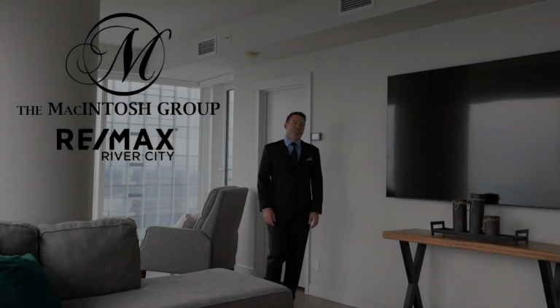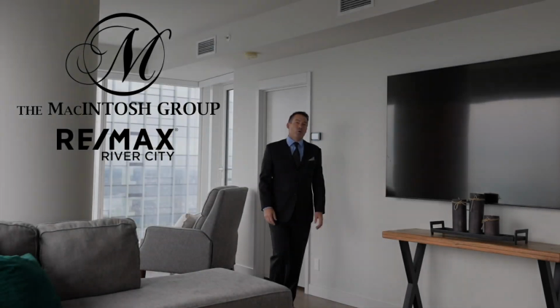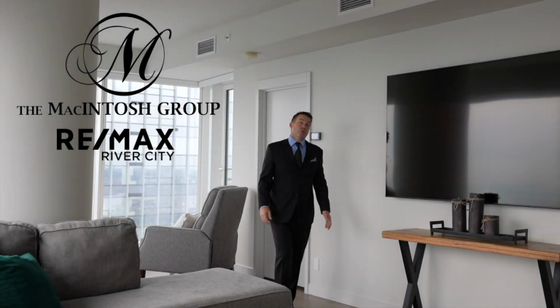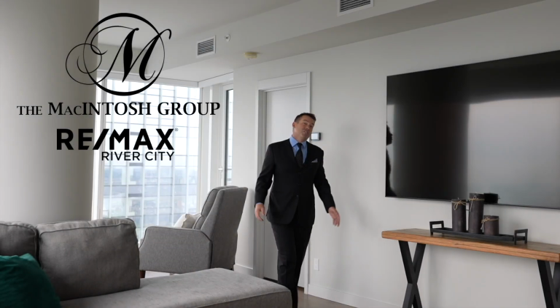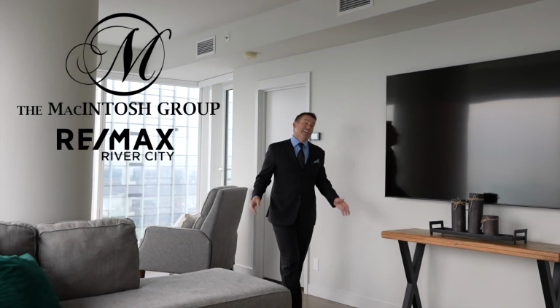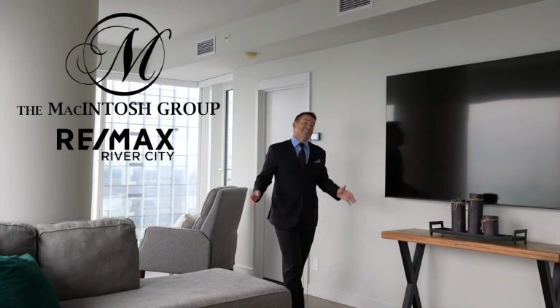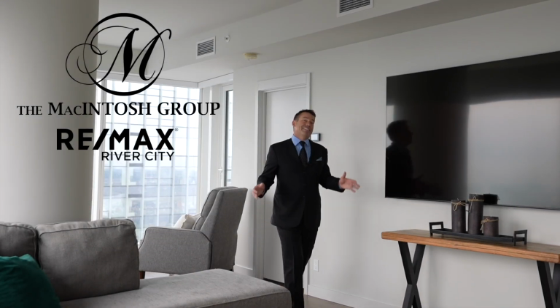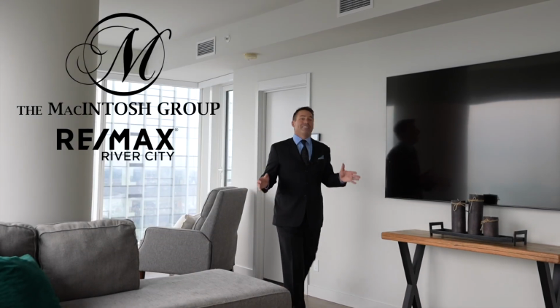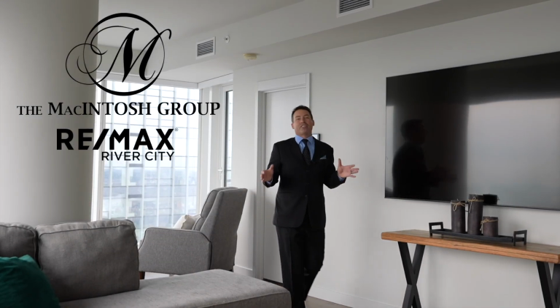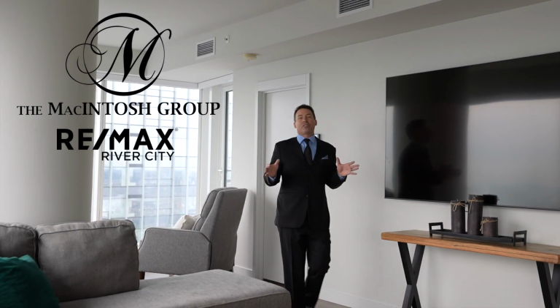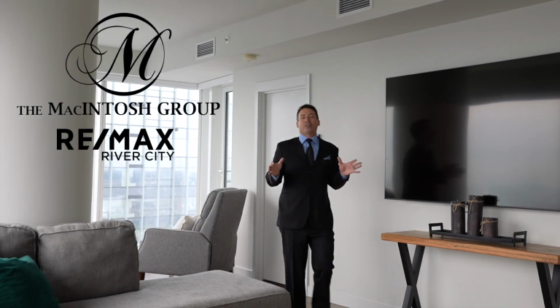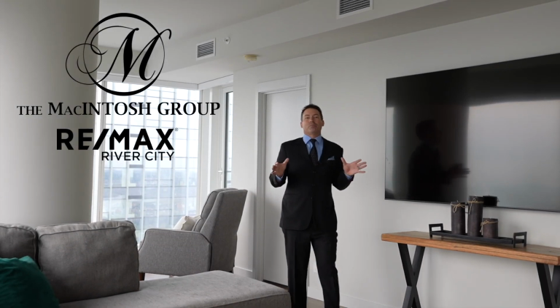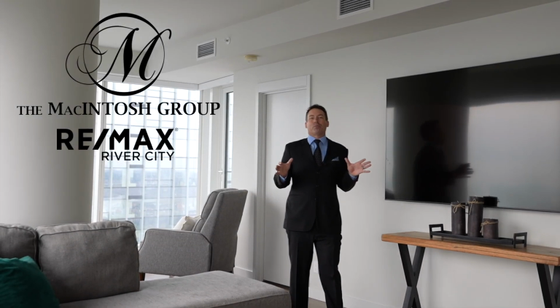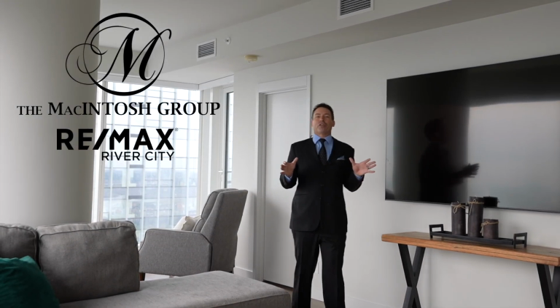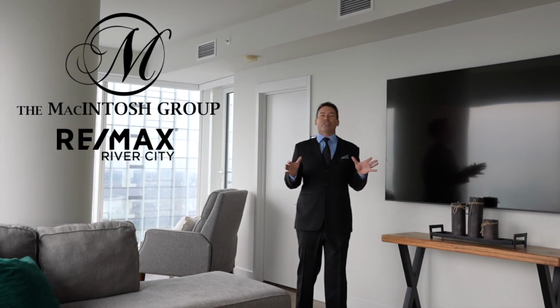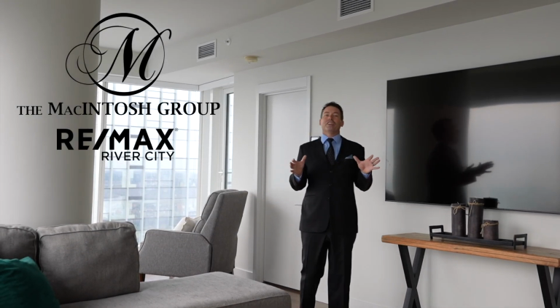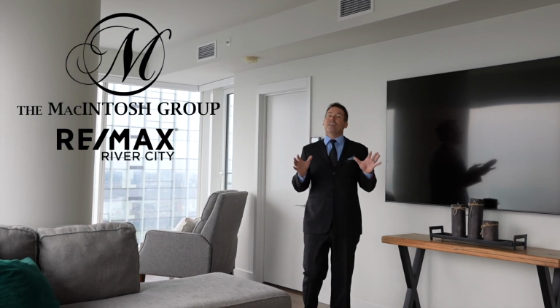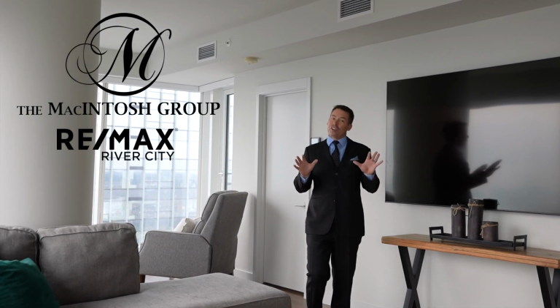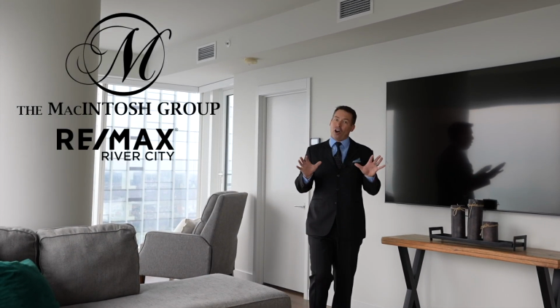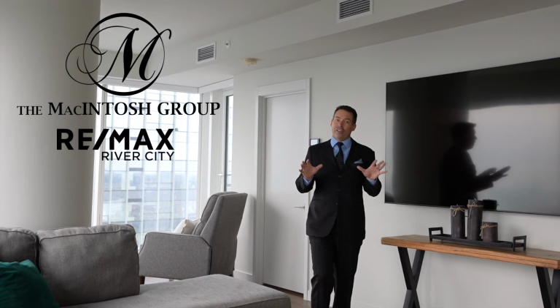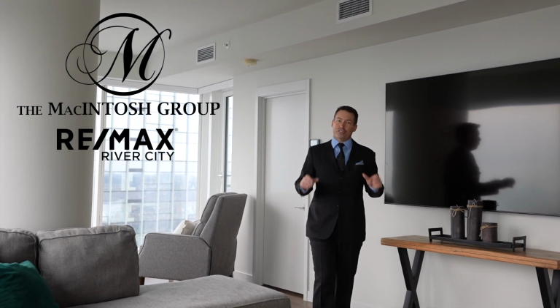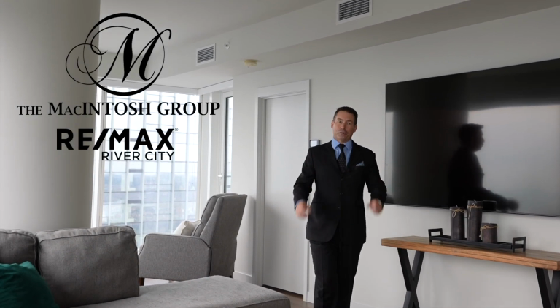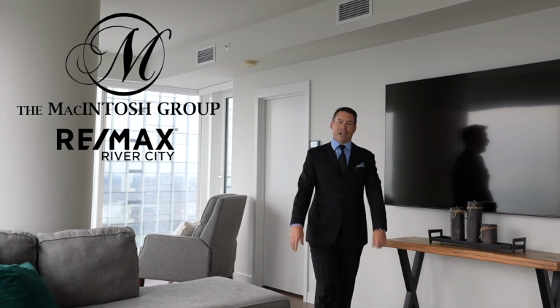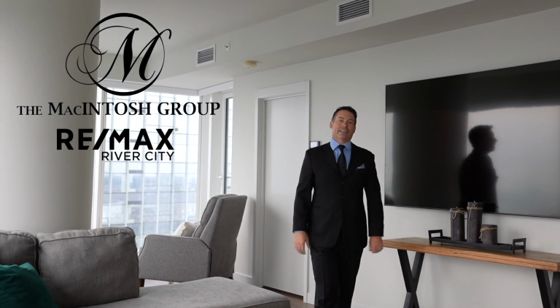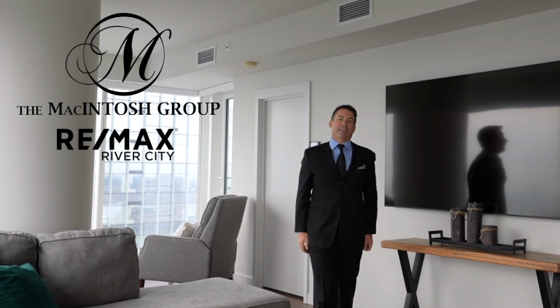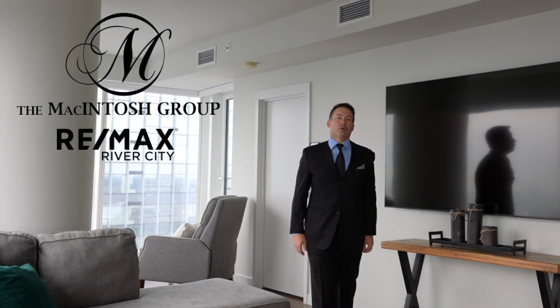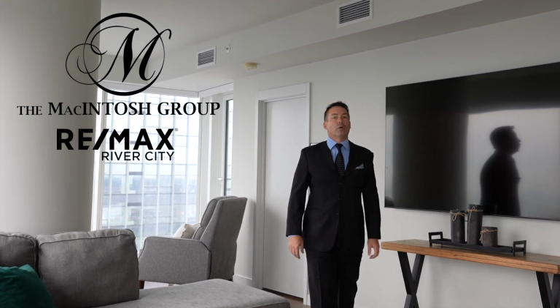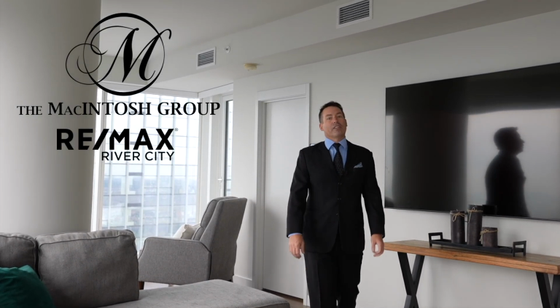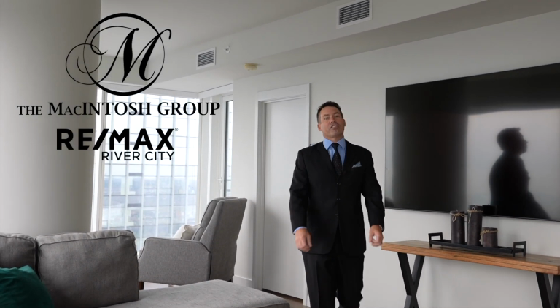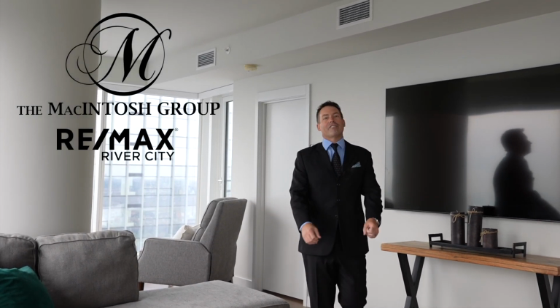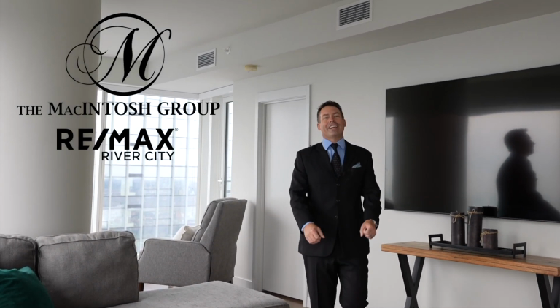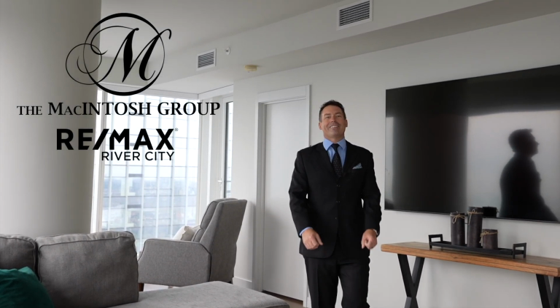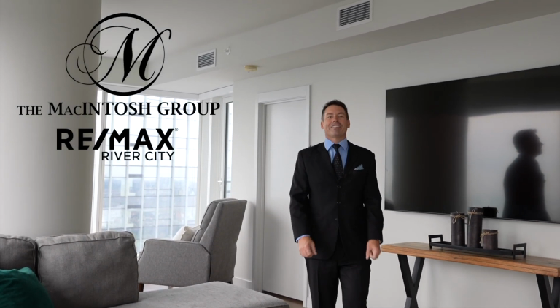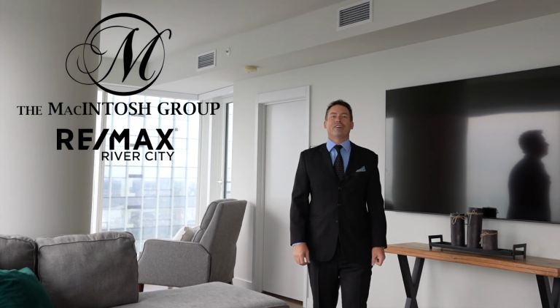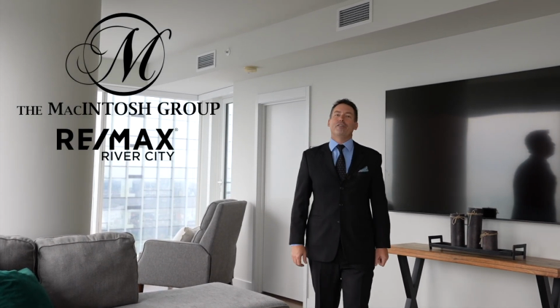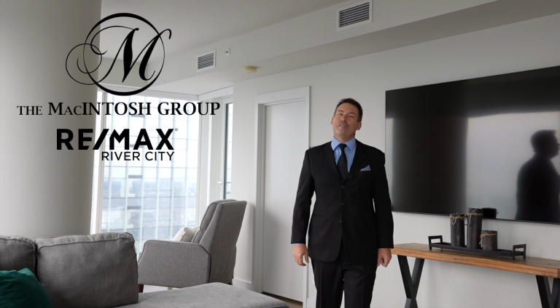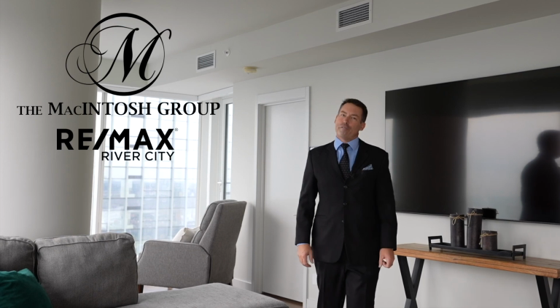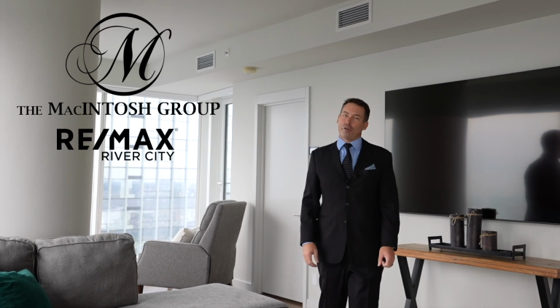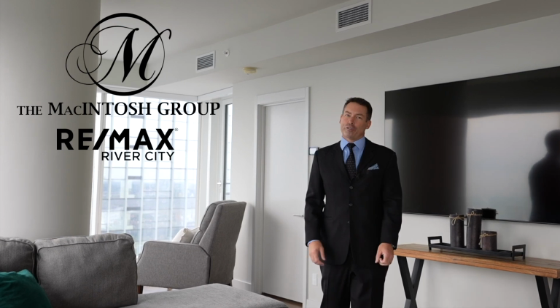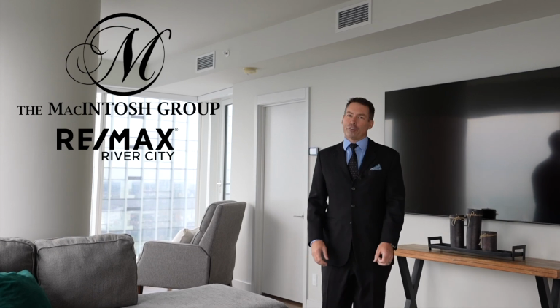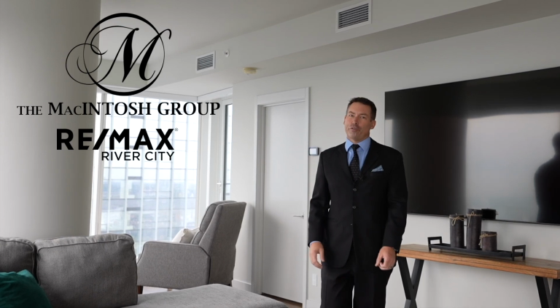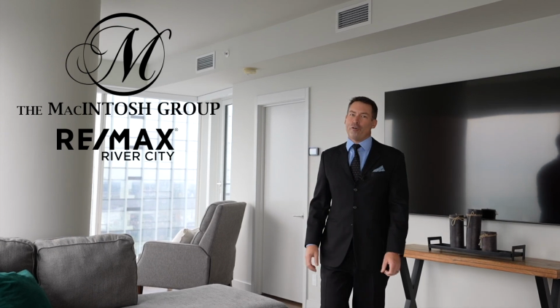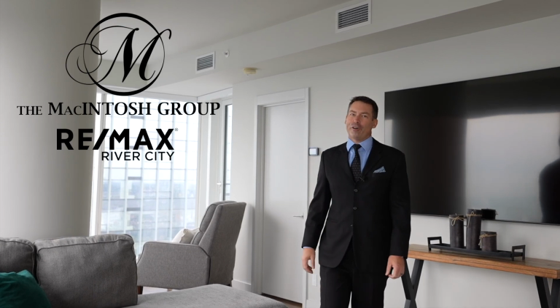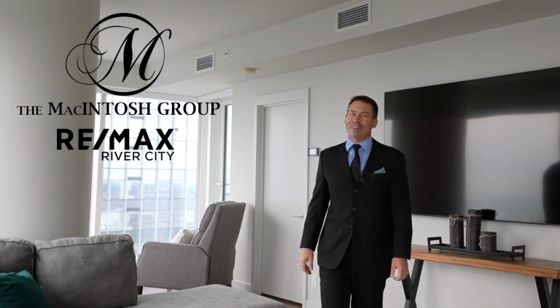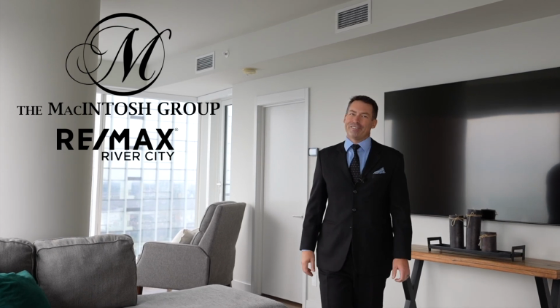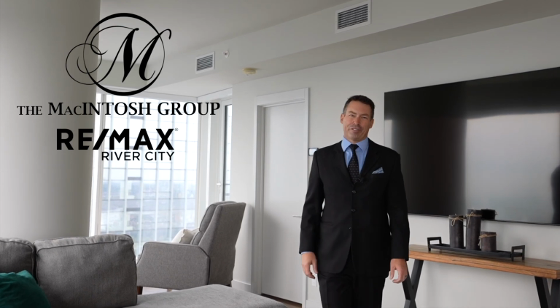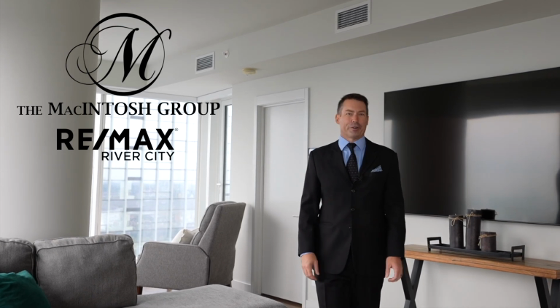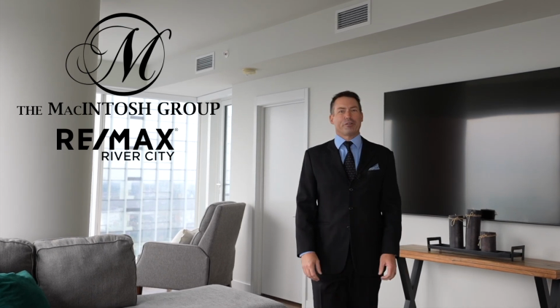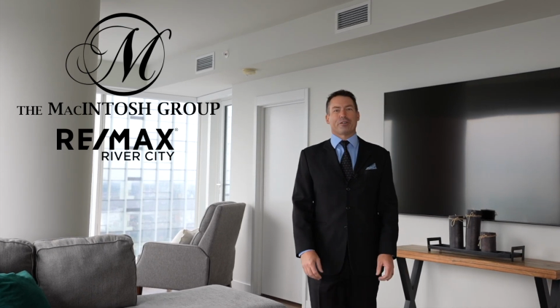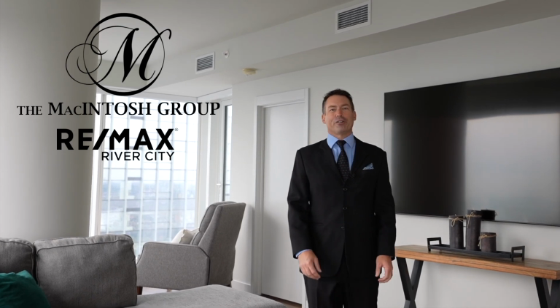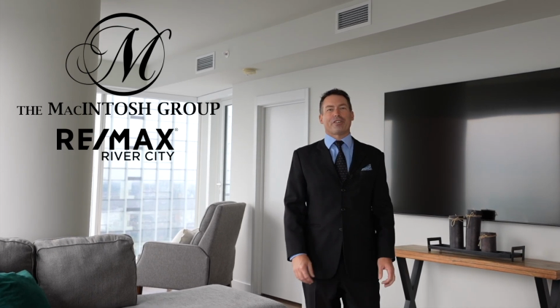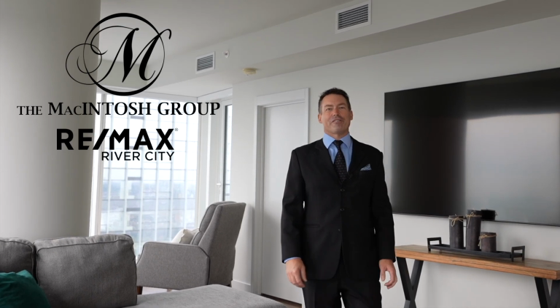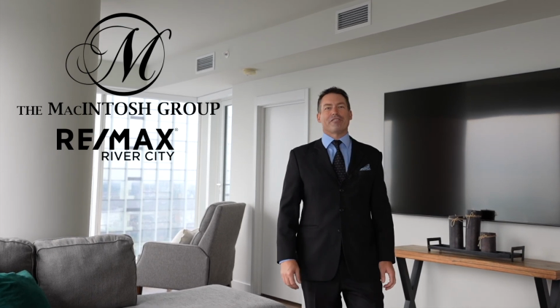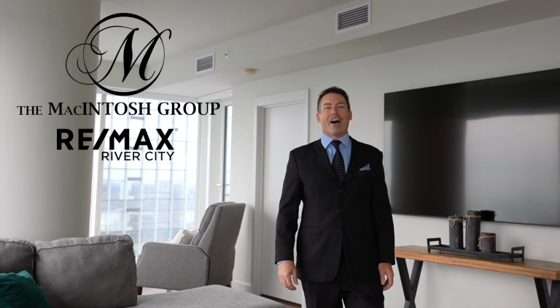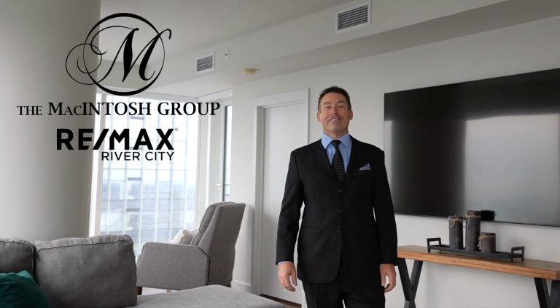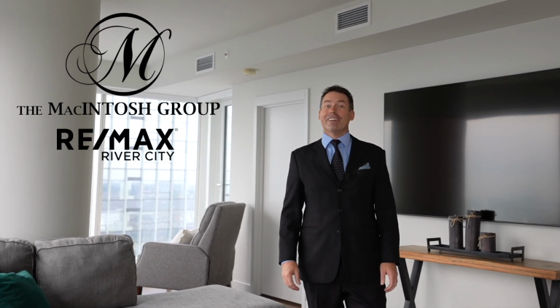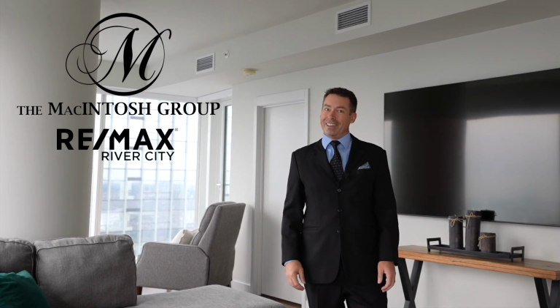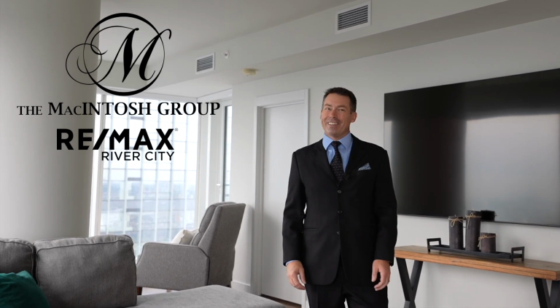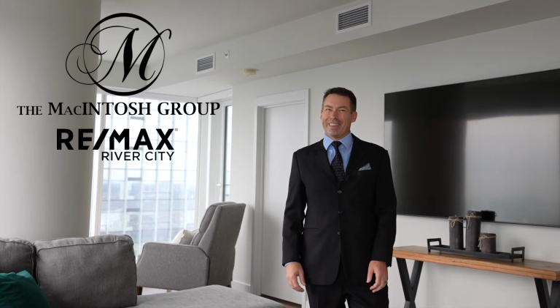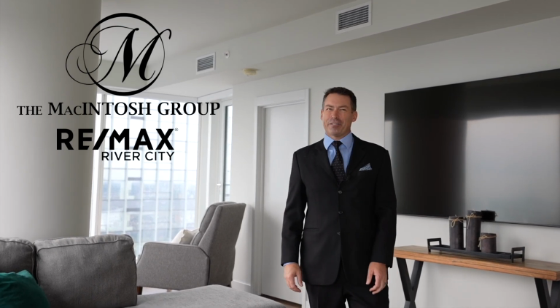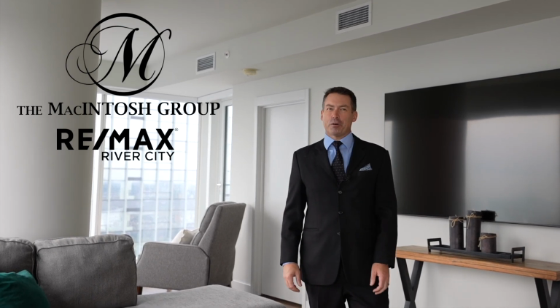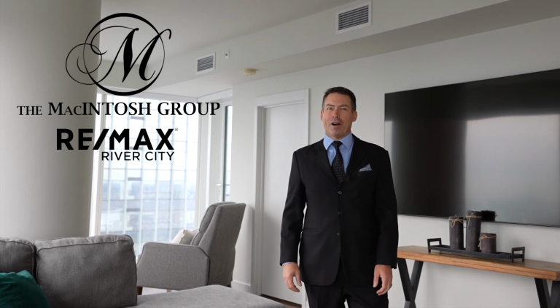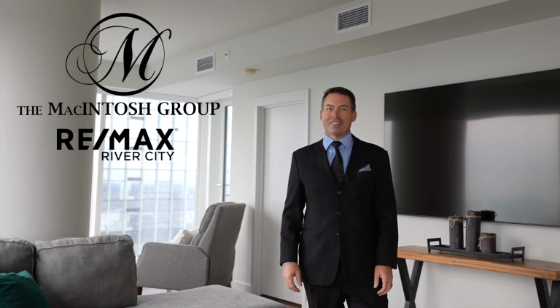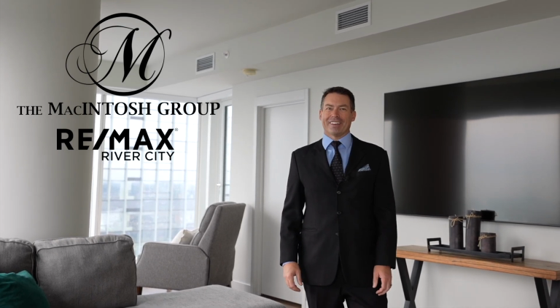Would you like to see this unit in person? Call us directly at 780-464-0075. Thanks for watching.